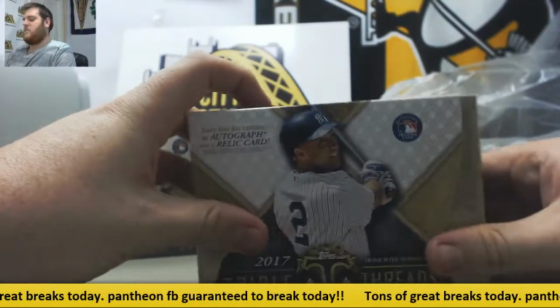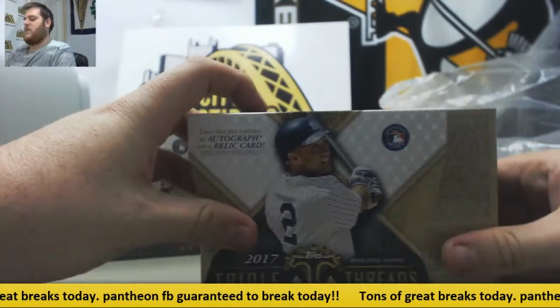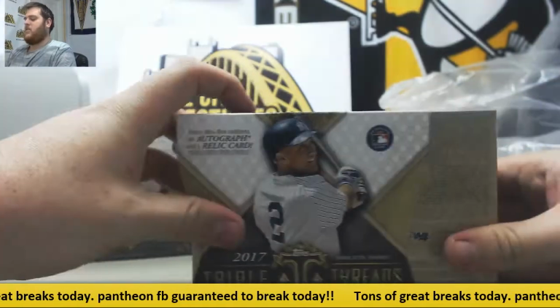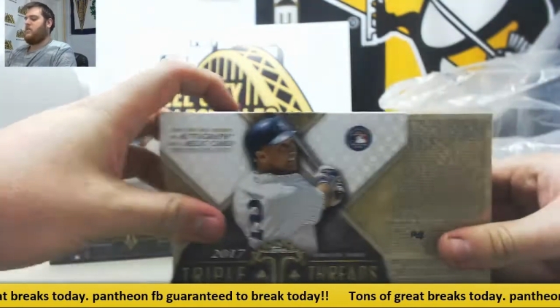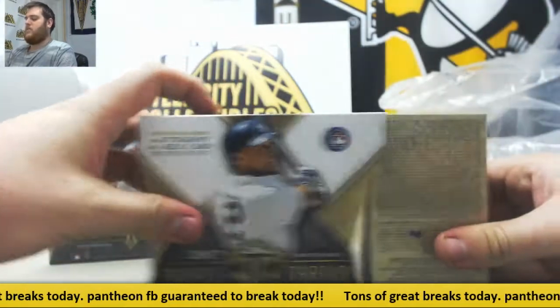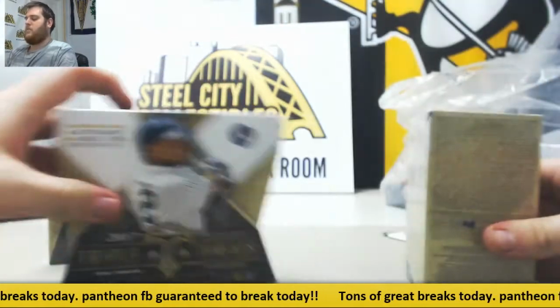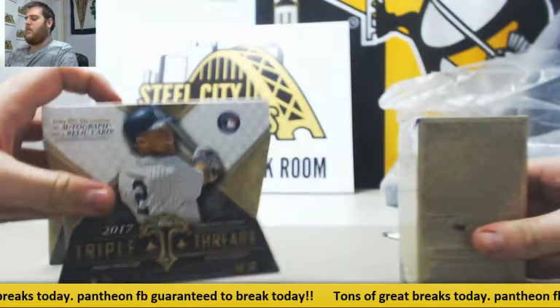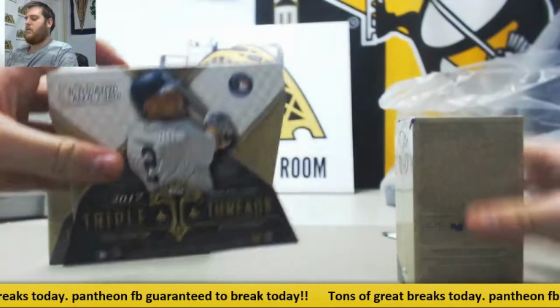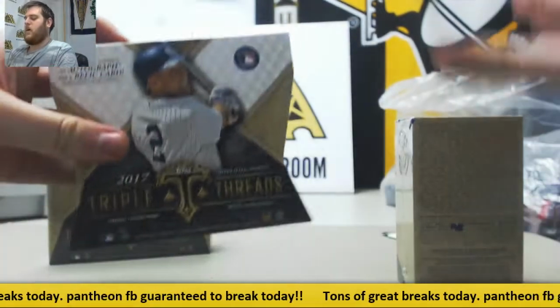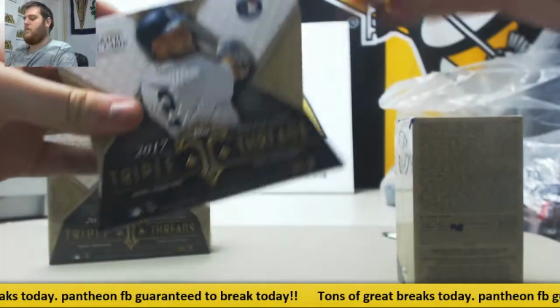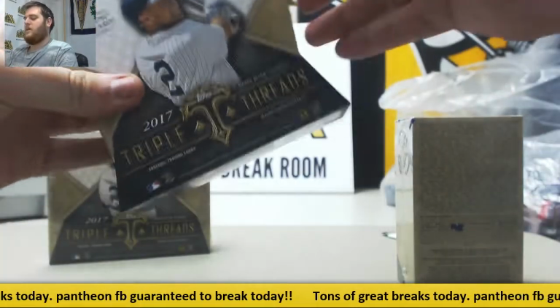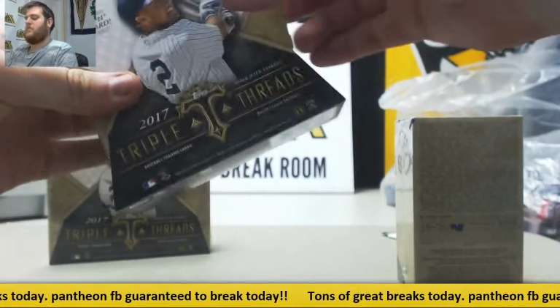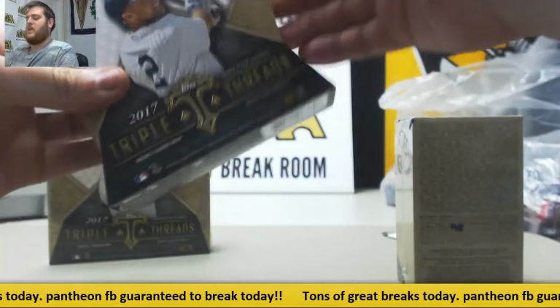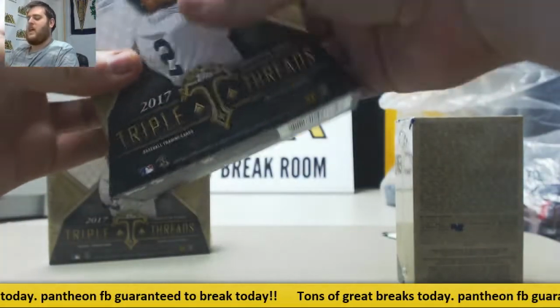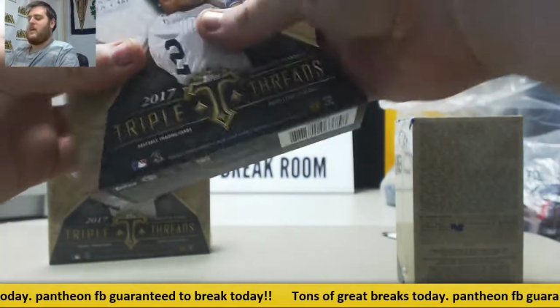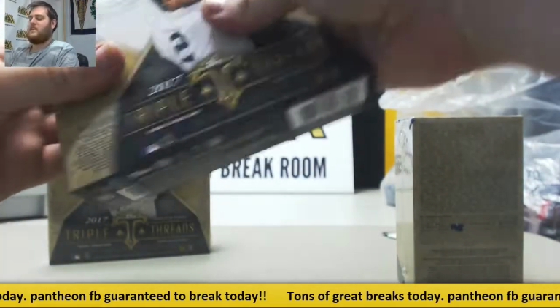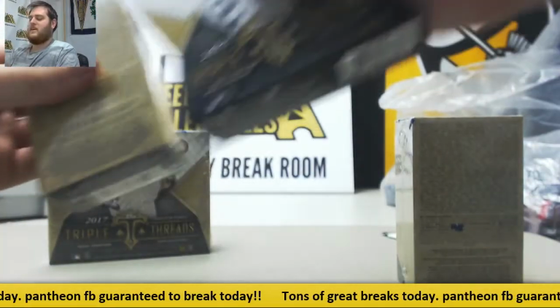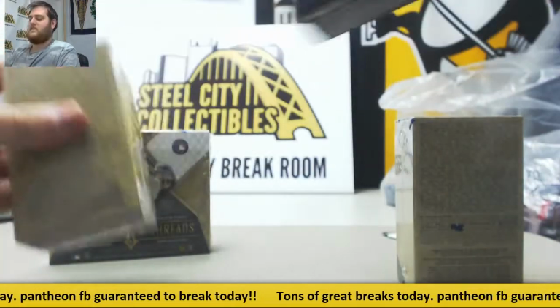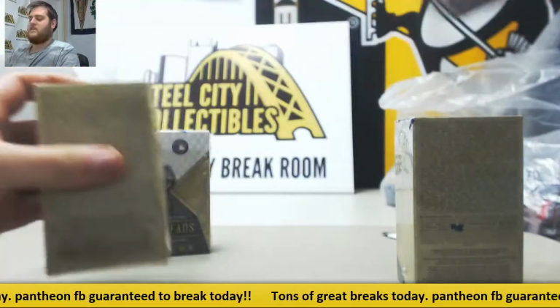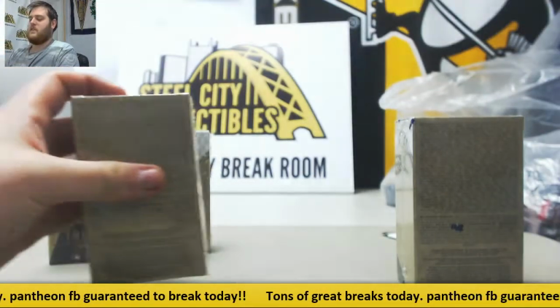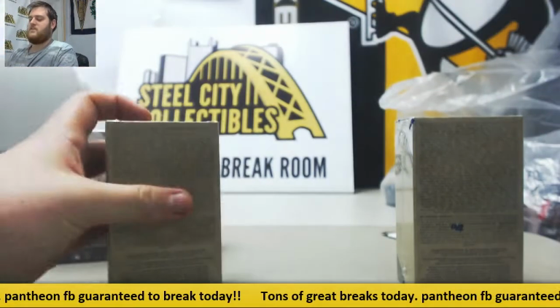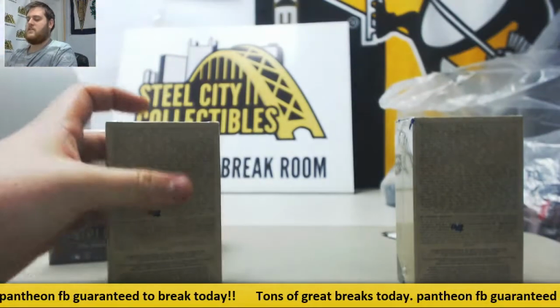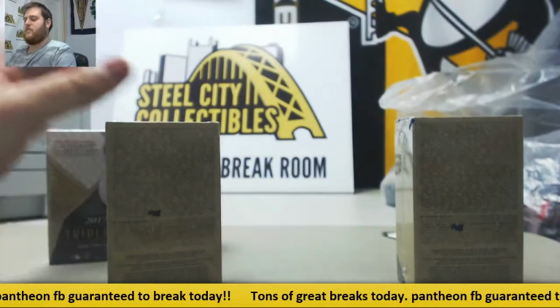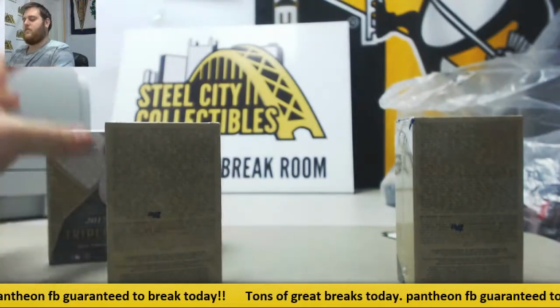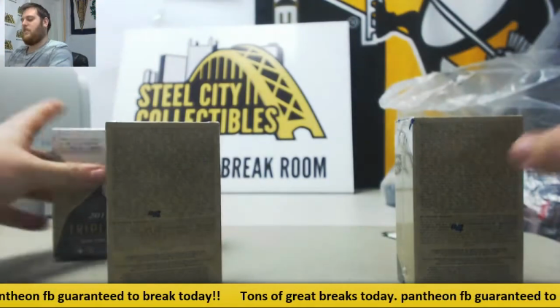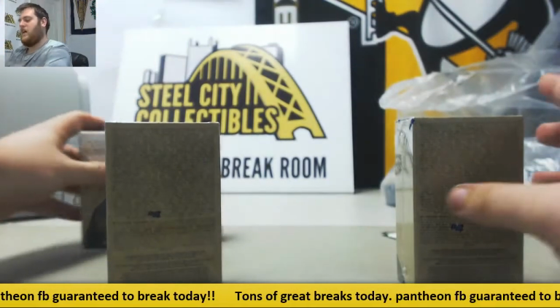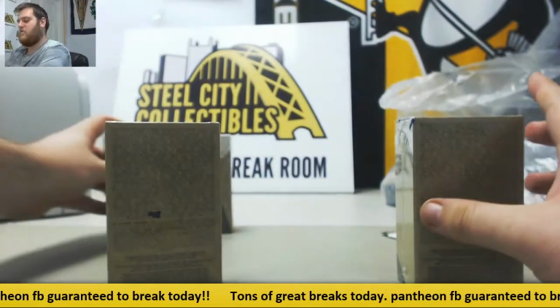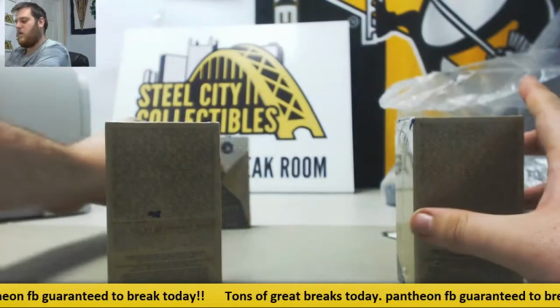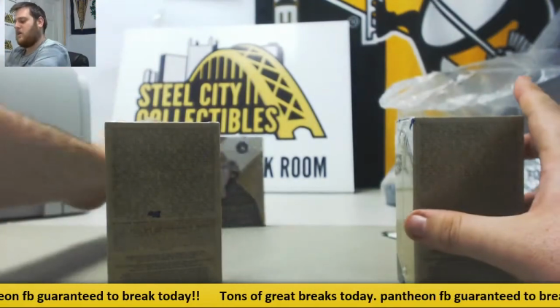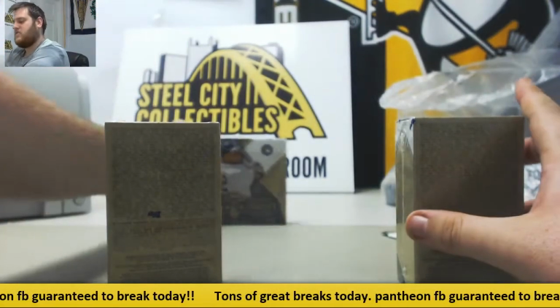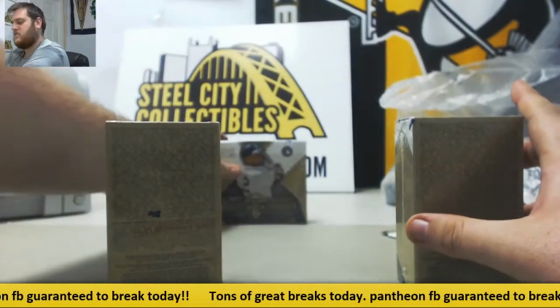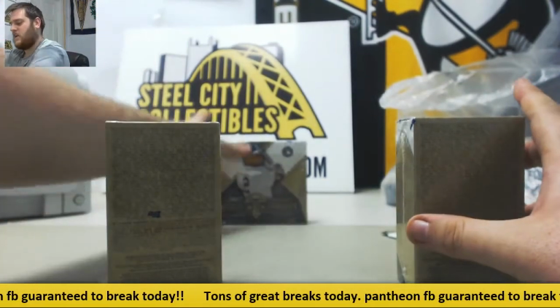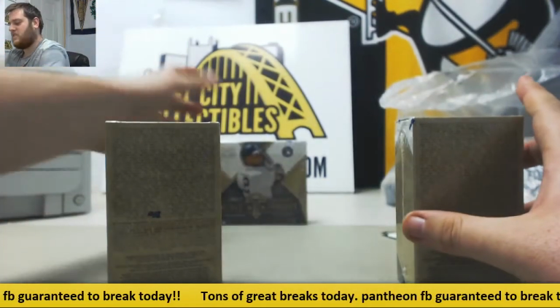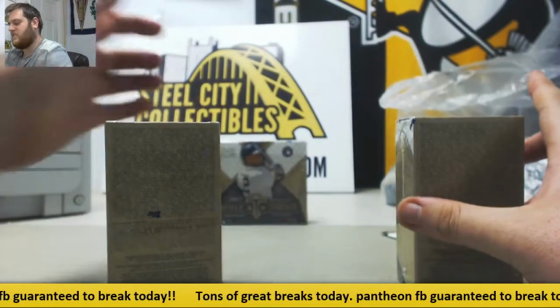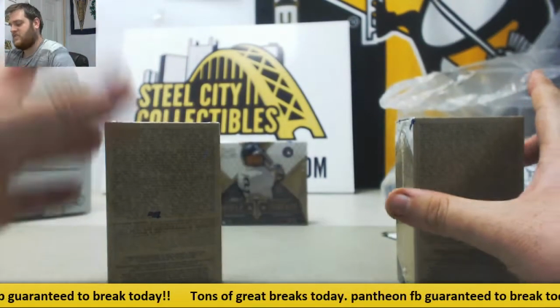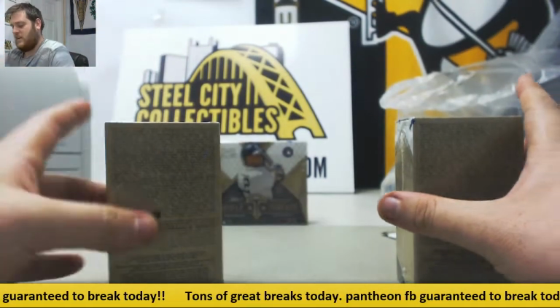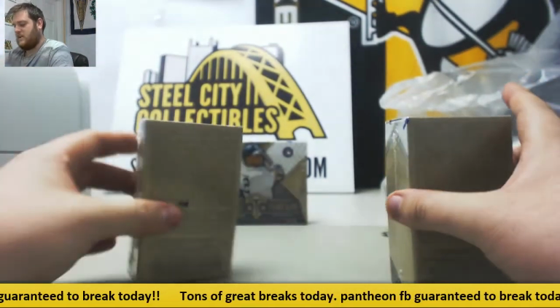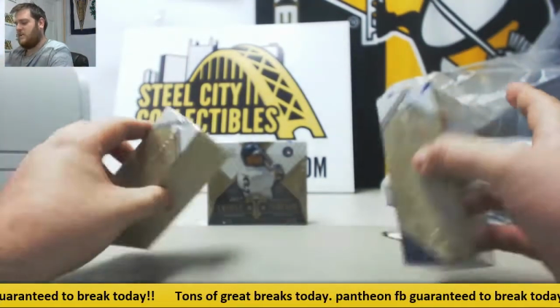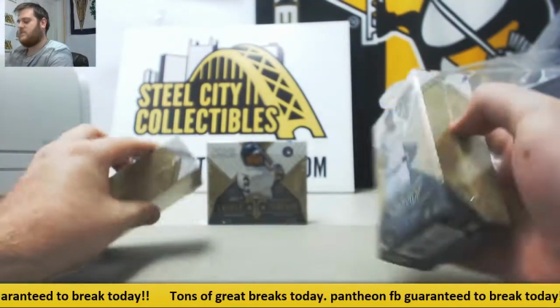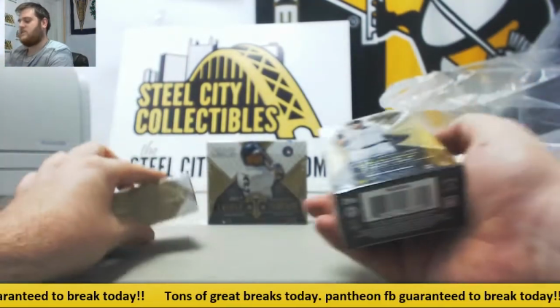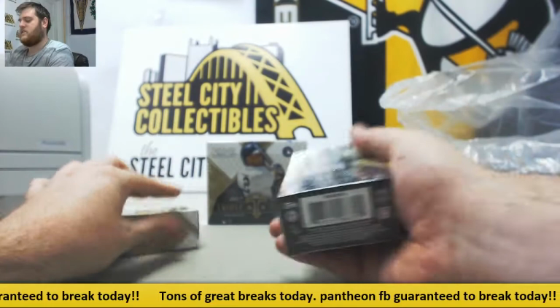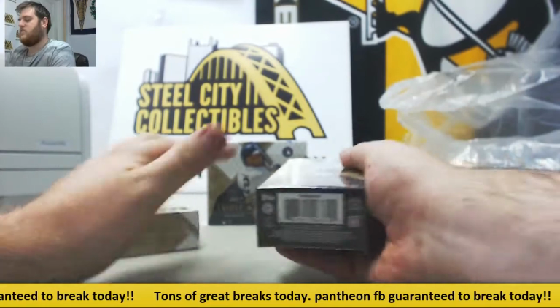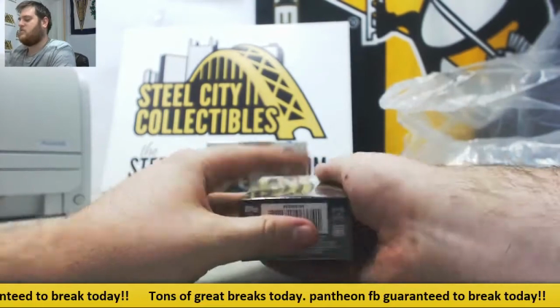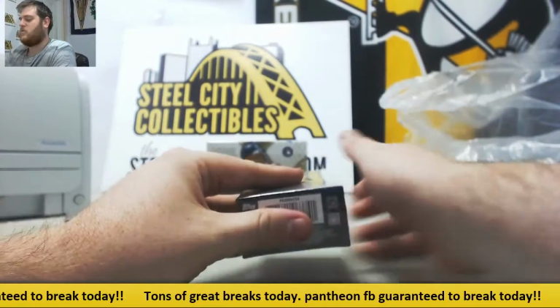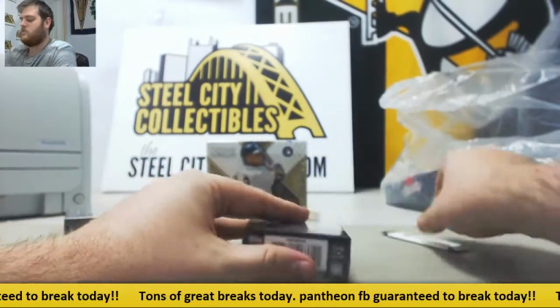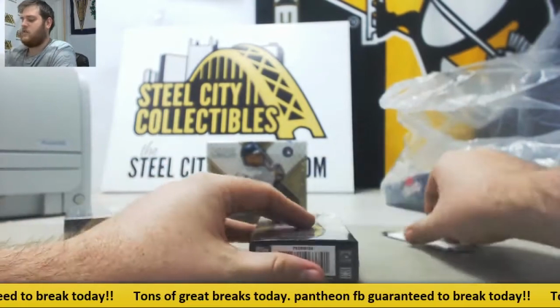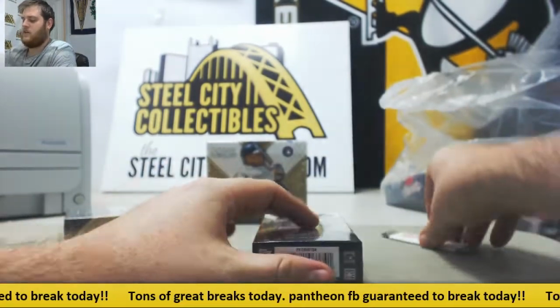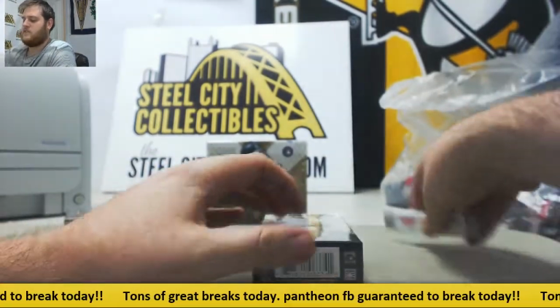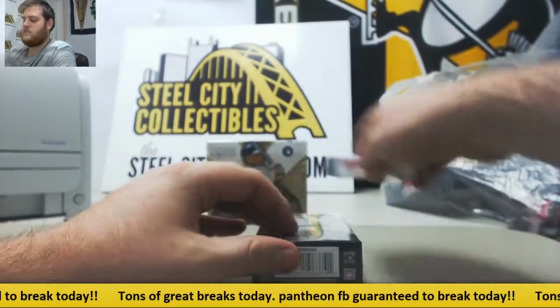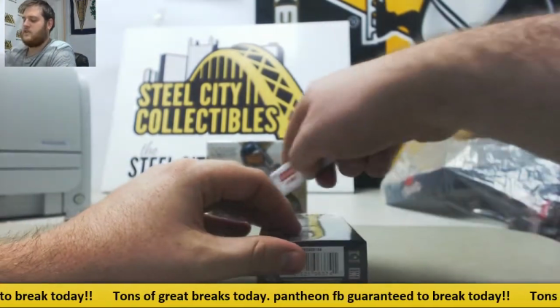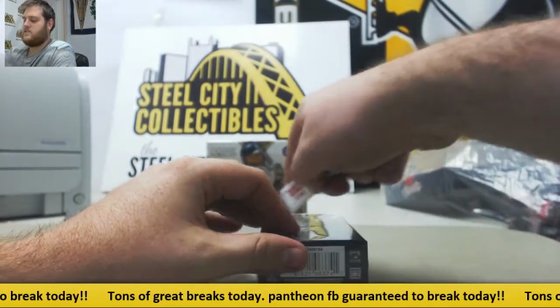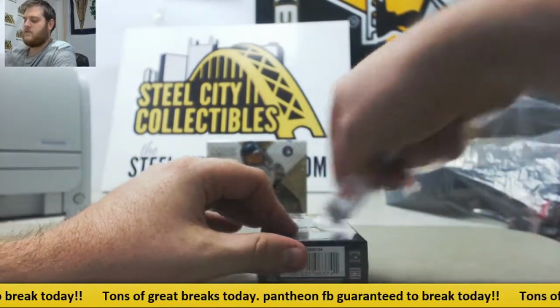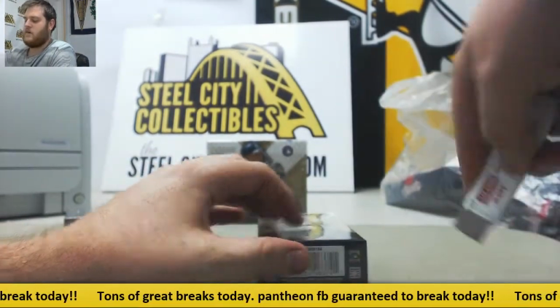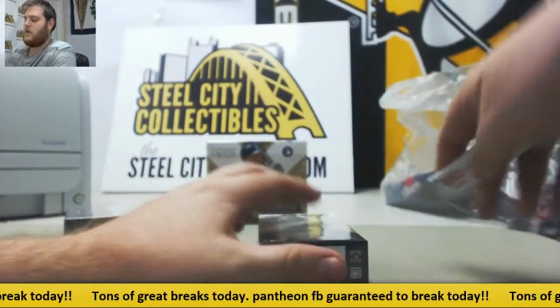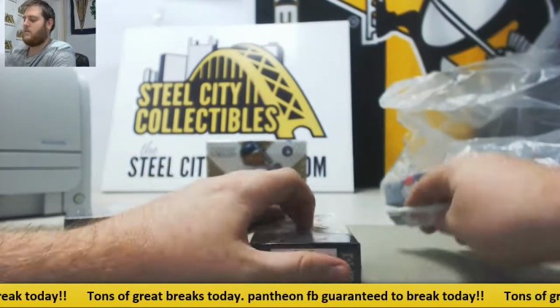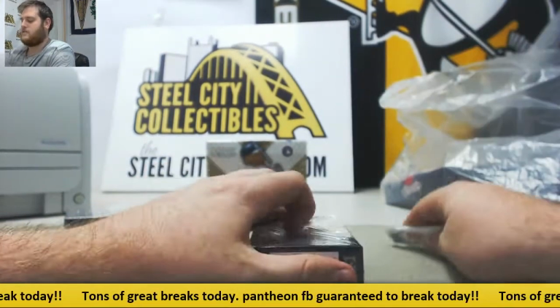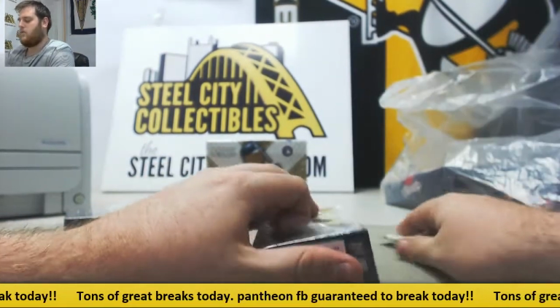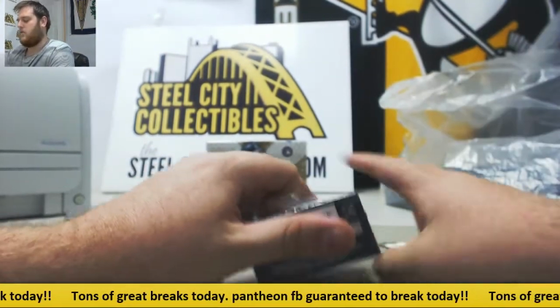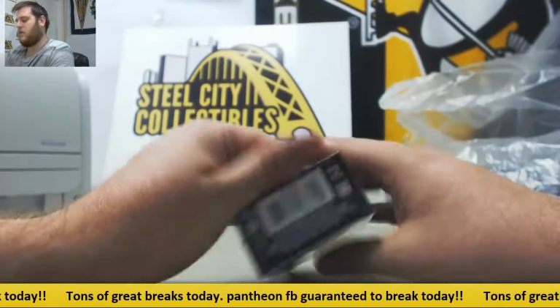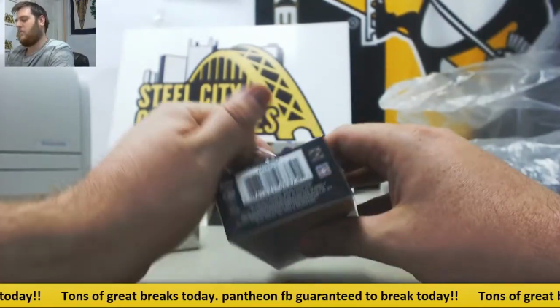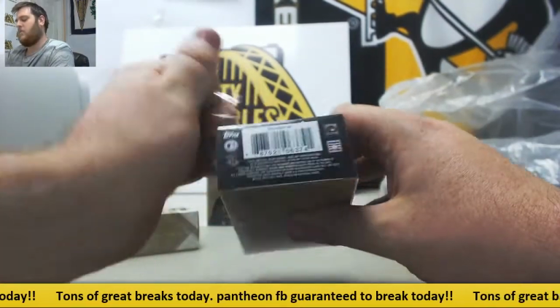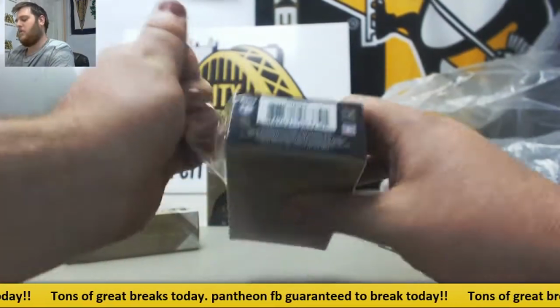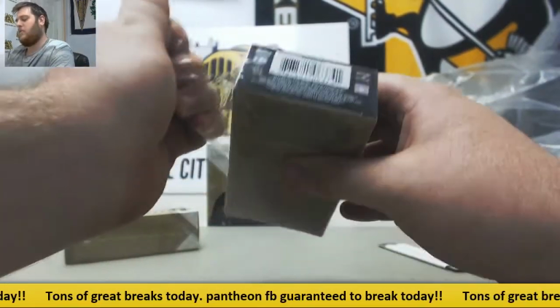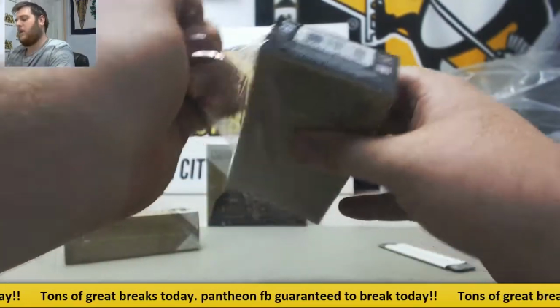Pantheon Football coming up today. Tons of great stuff for live break. Just check the site. Send those orders in. I'll get some nice stuff coming up this morning out of Premier Players.